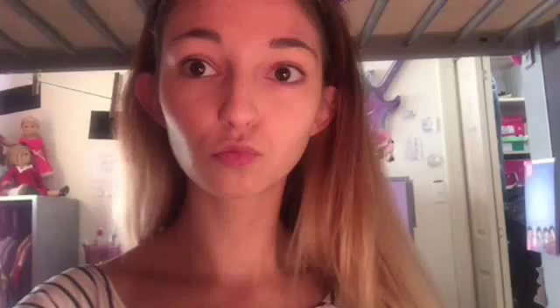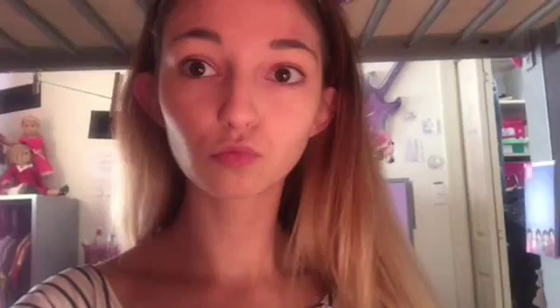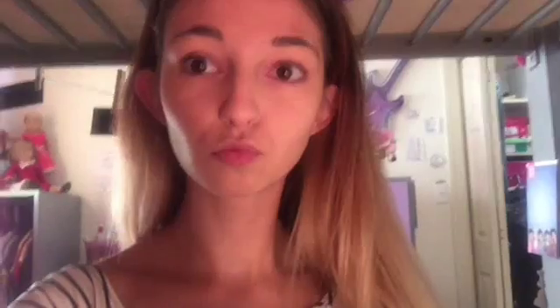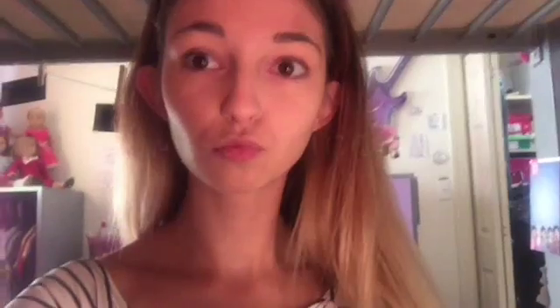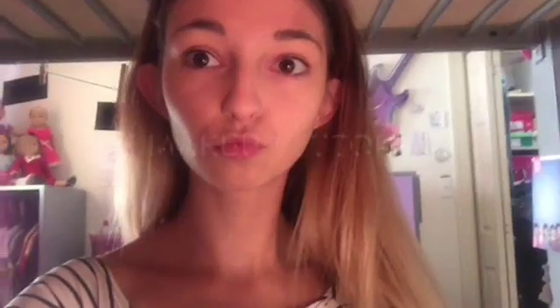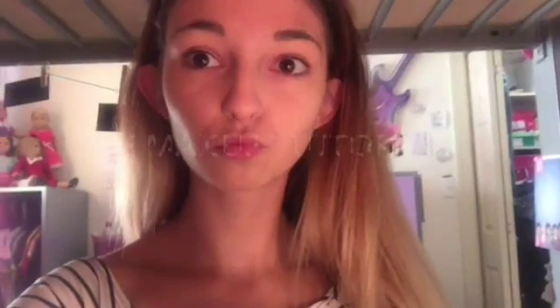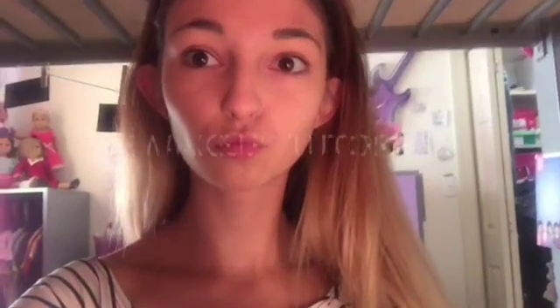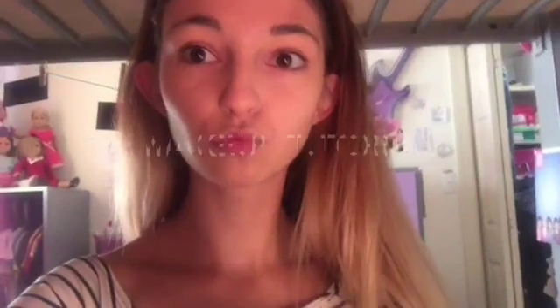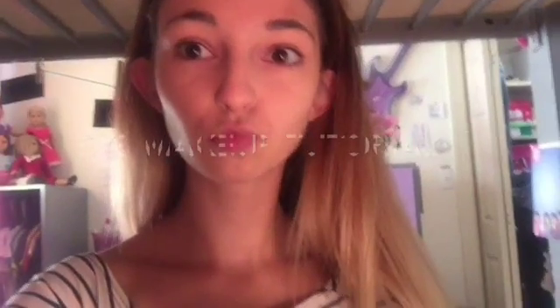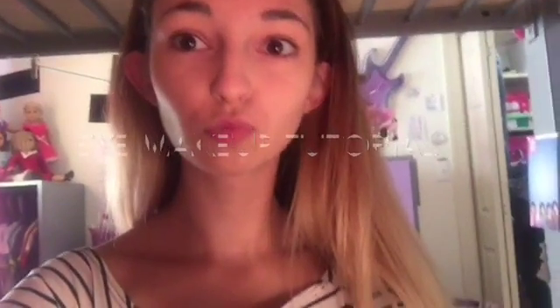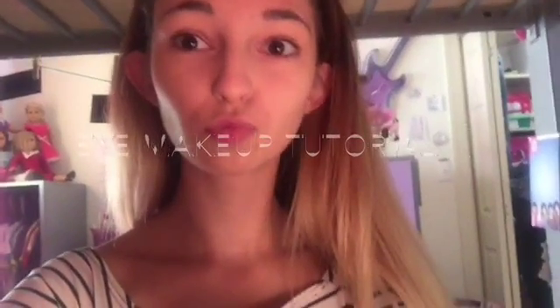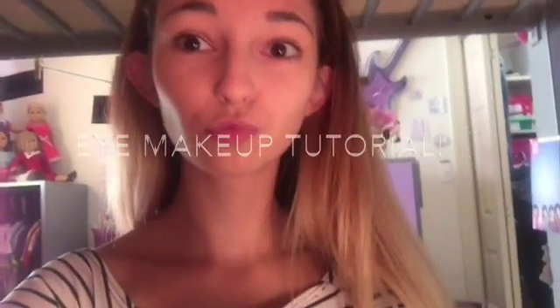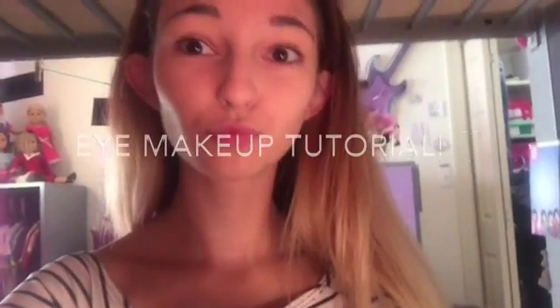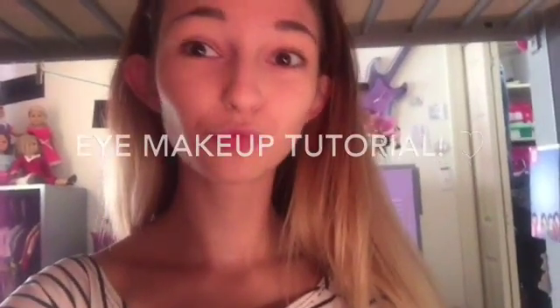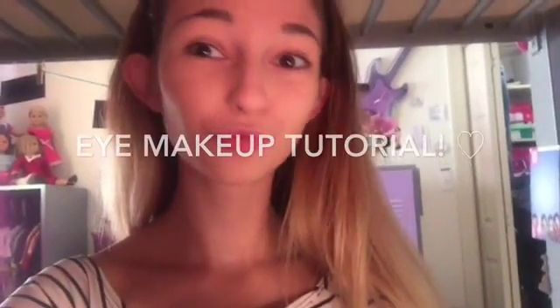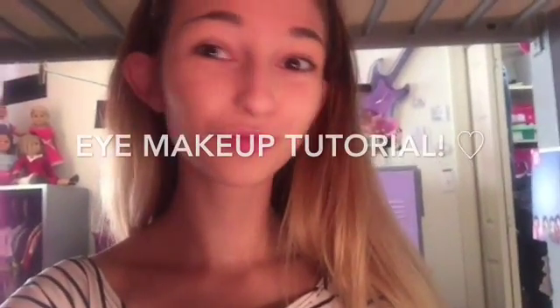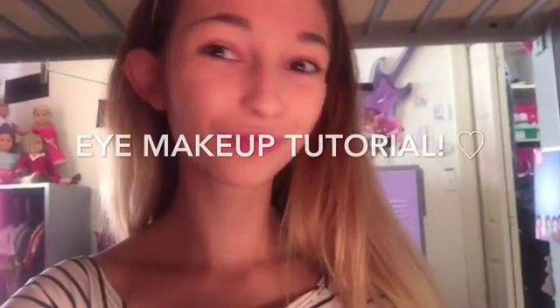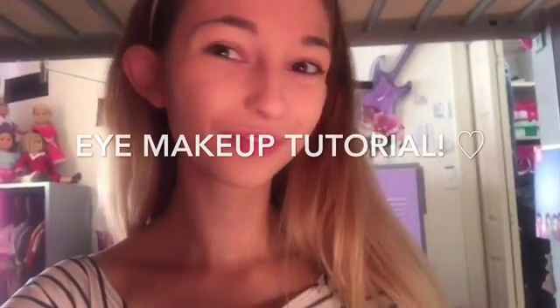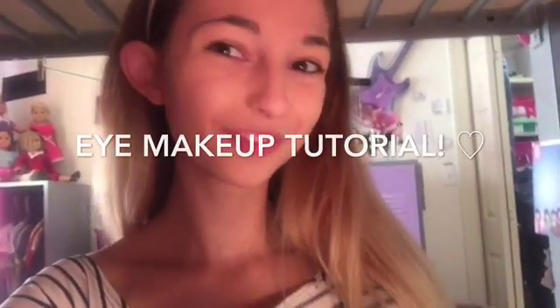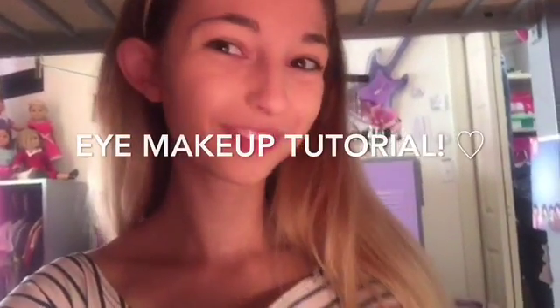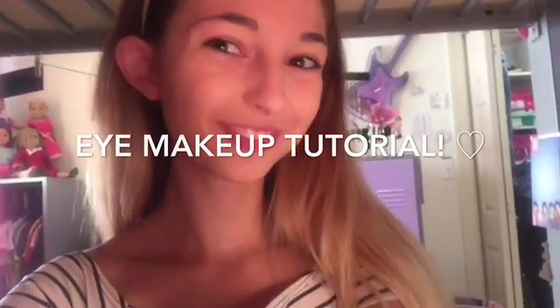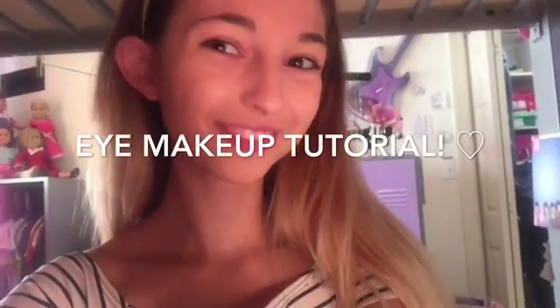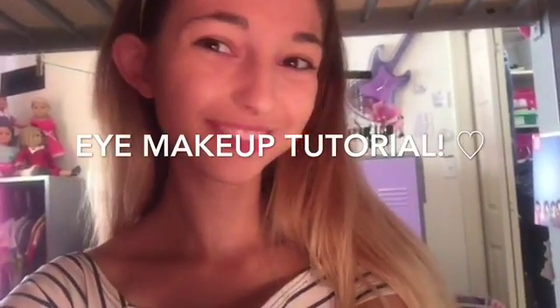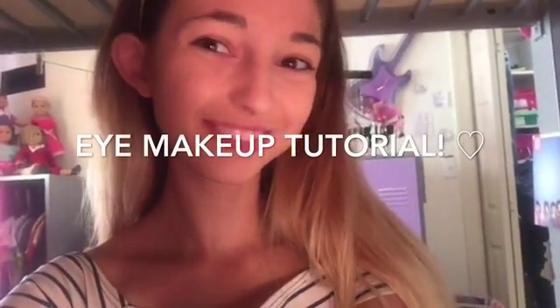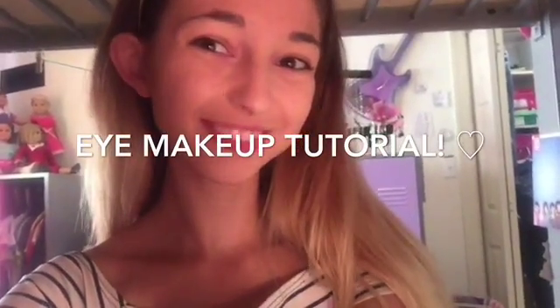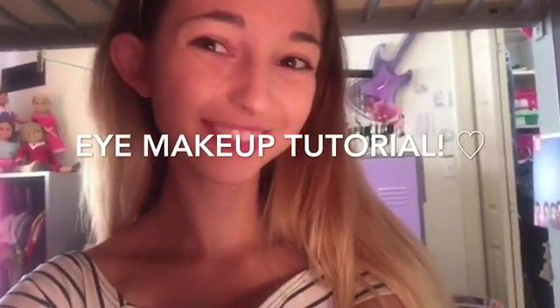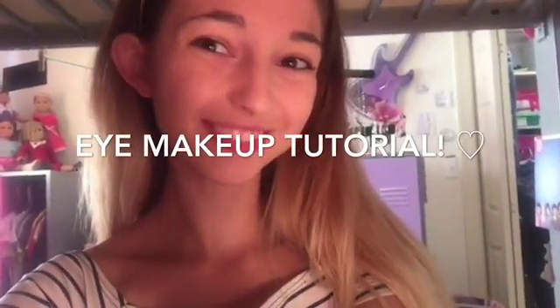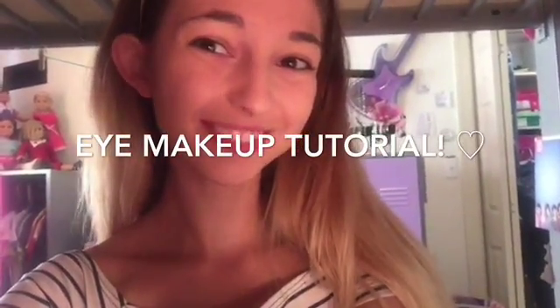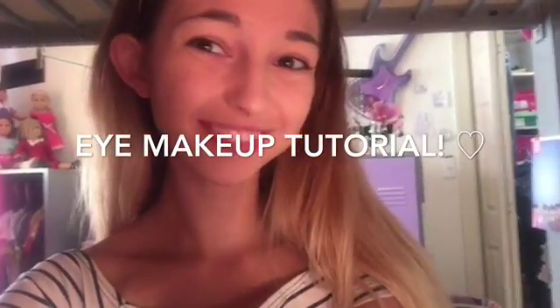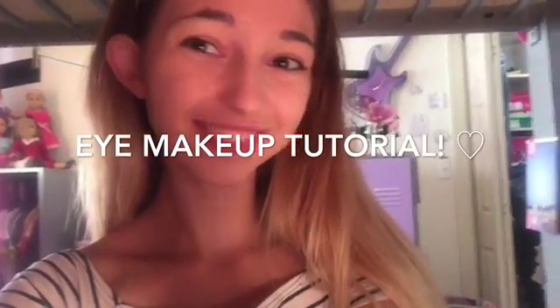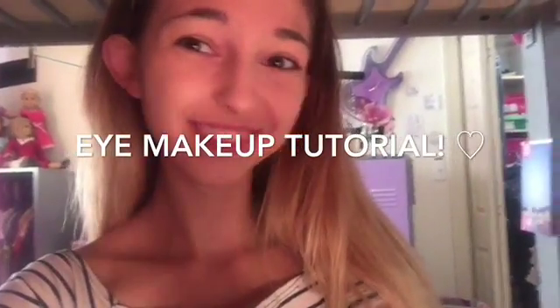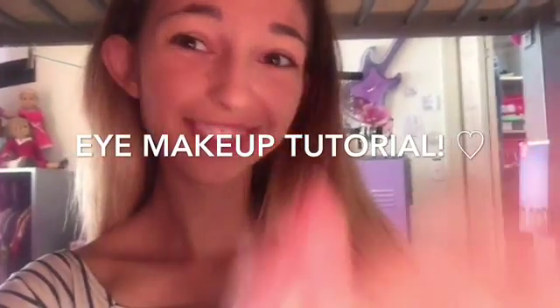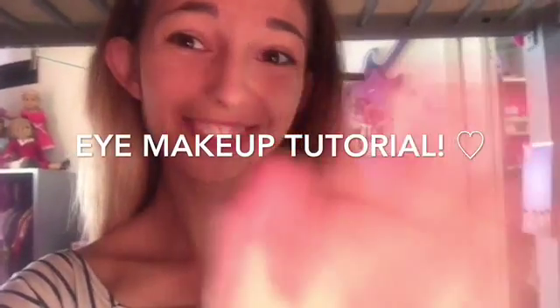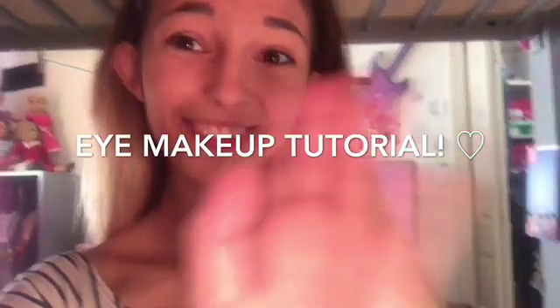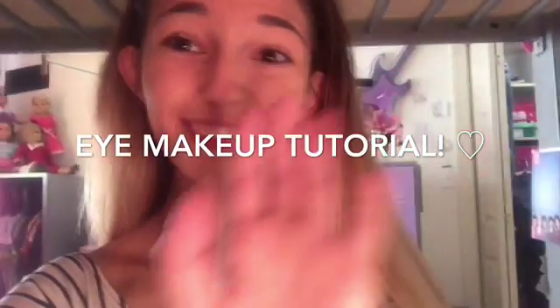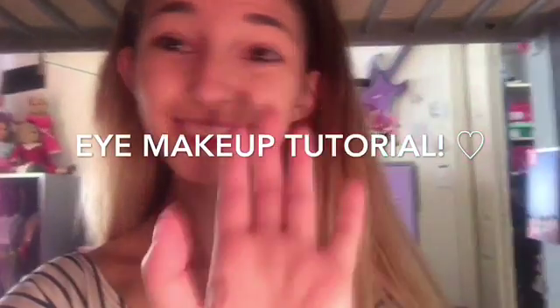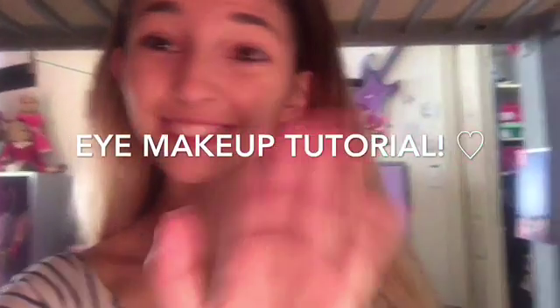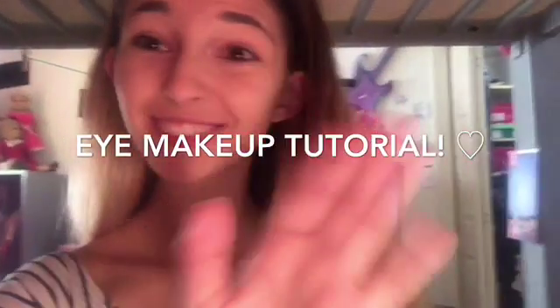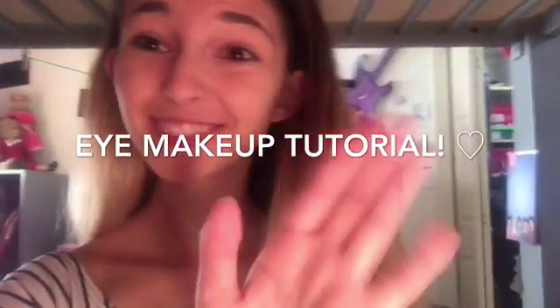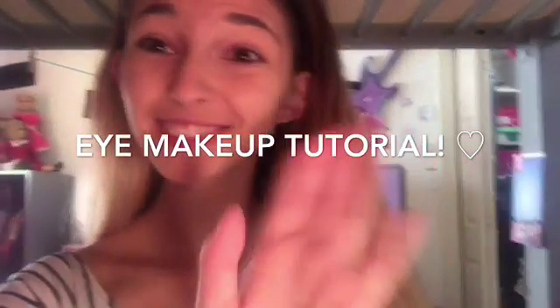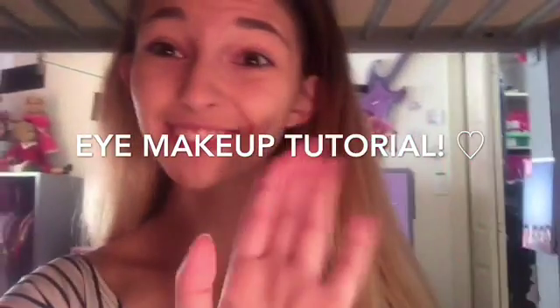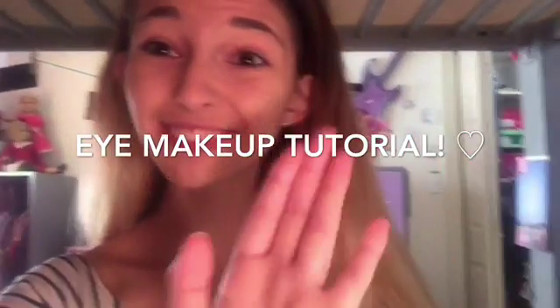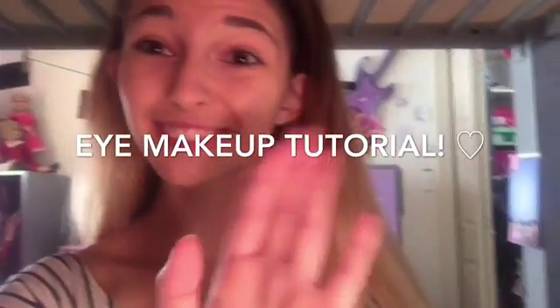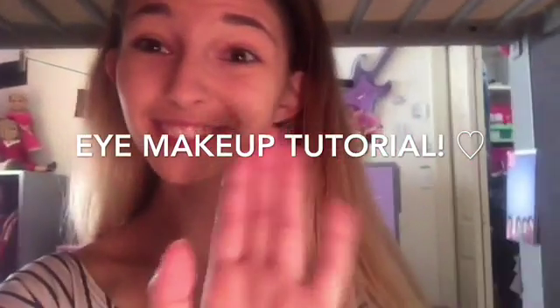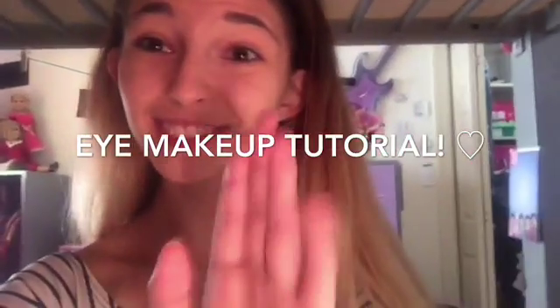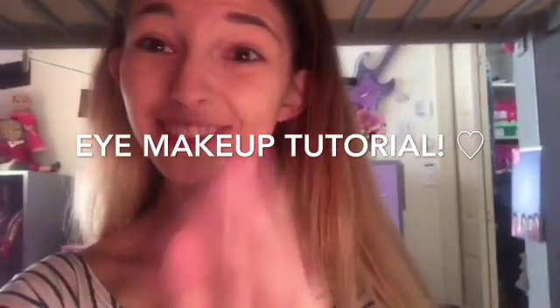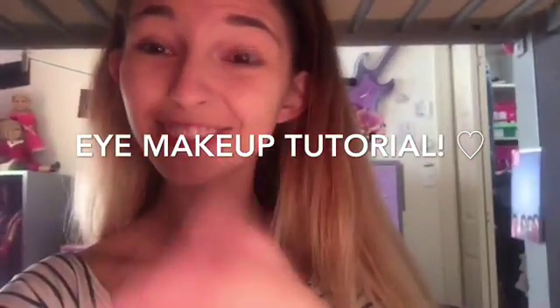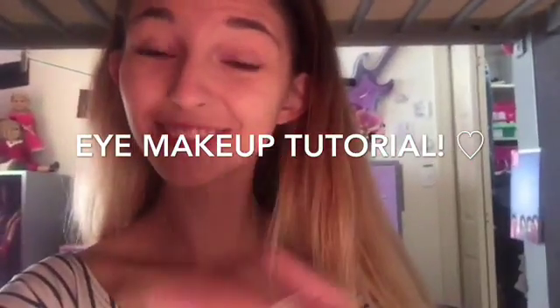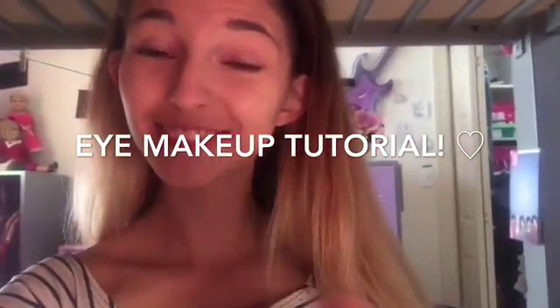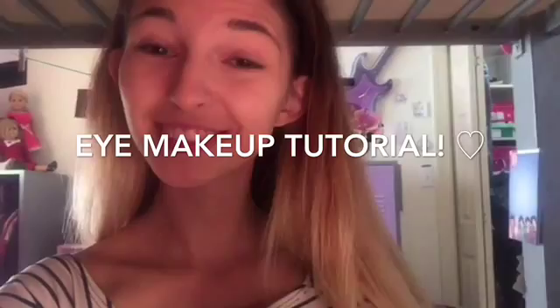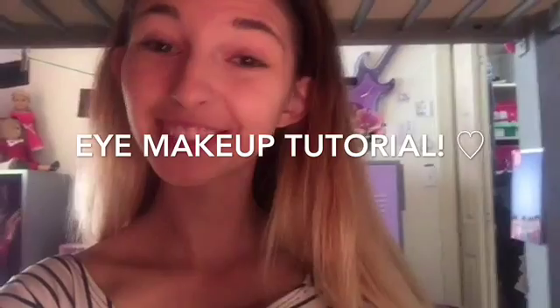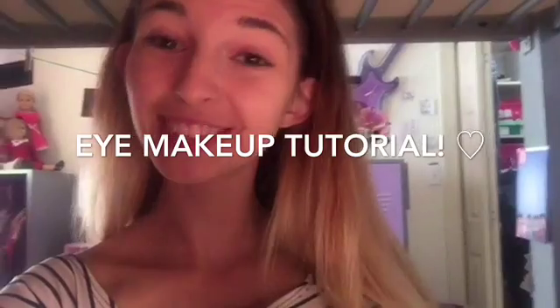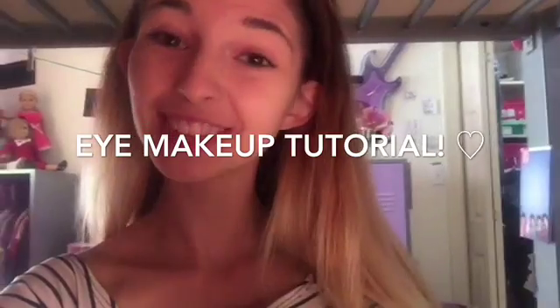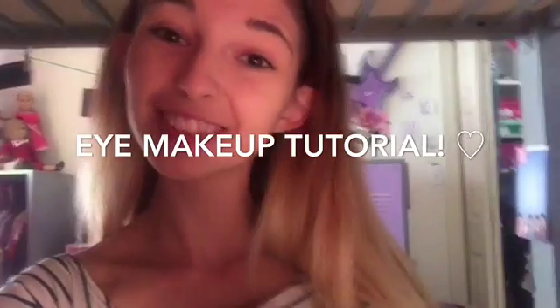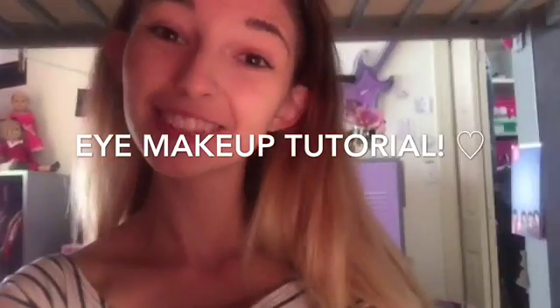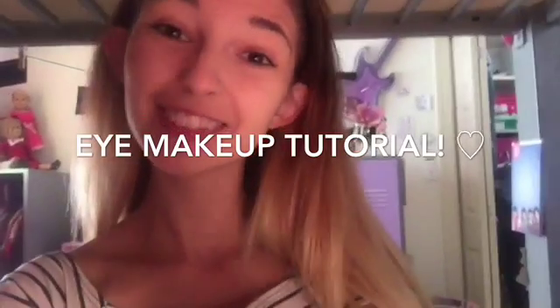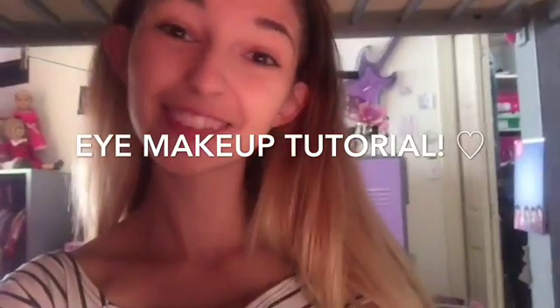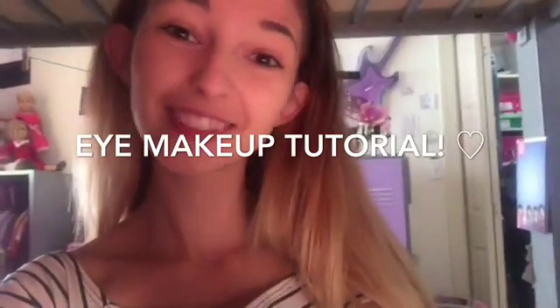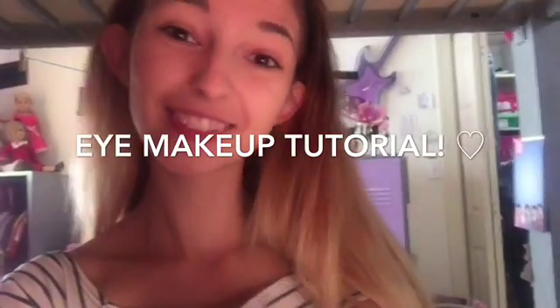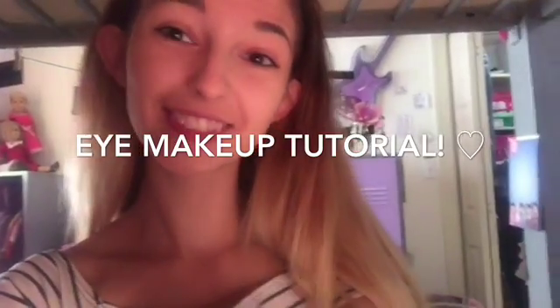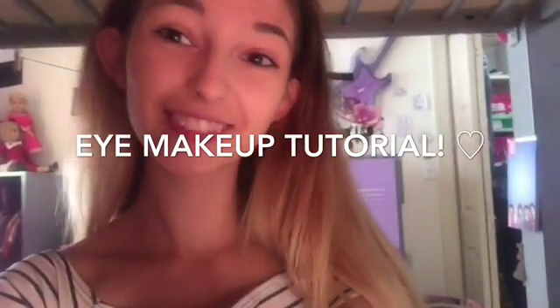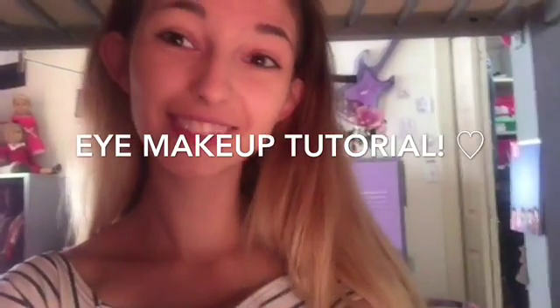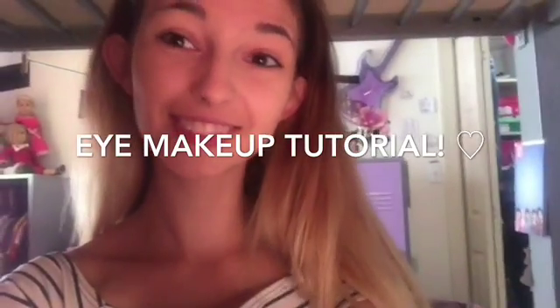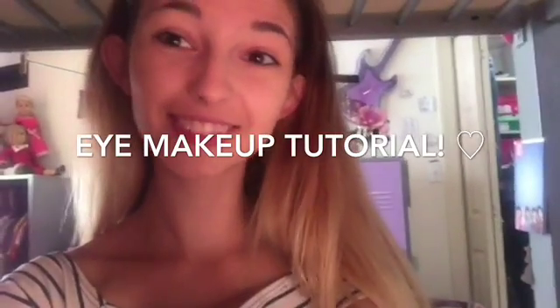Hey guys, so today I'm just gonna be doing a simple eye tutorial. It's basically what I do every day.